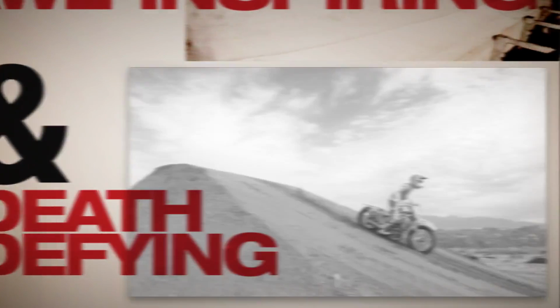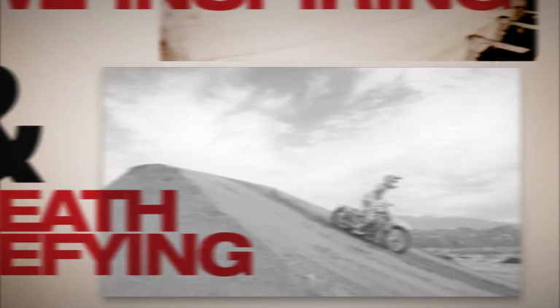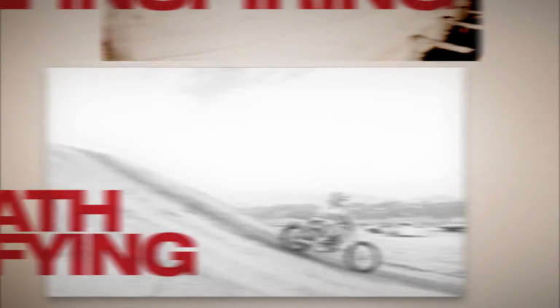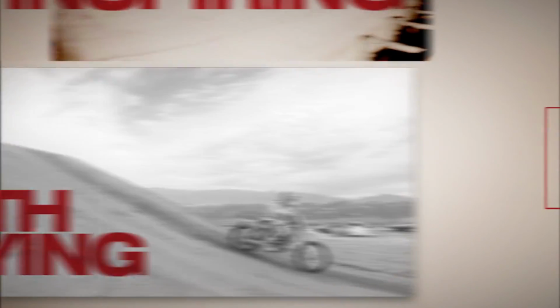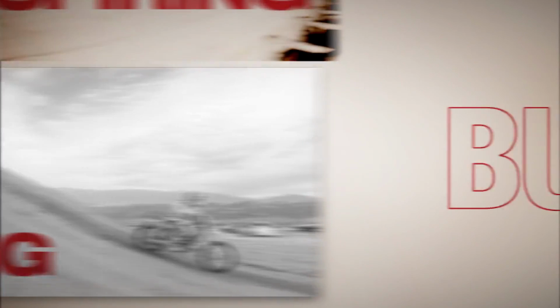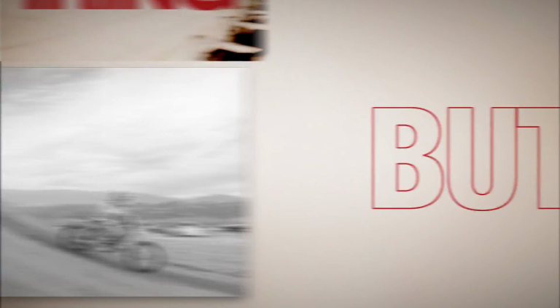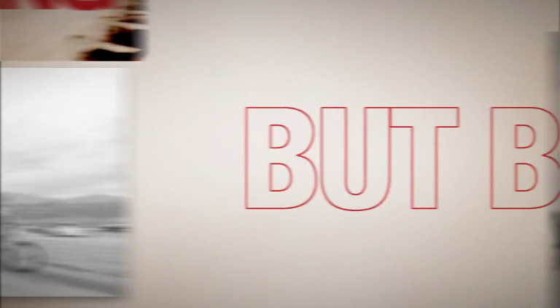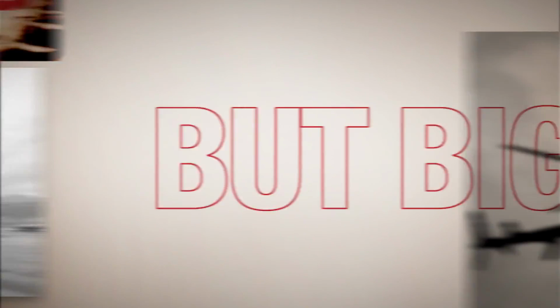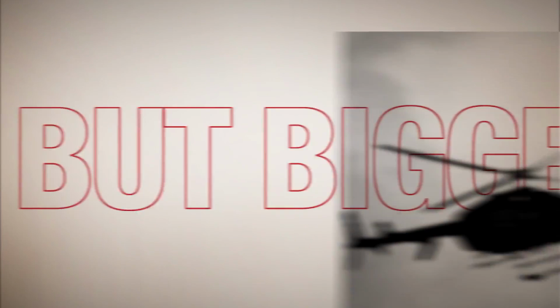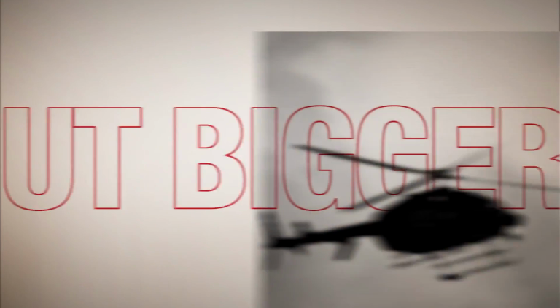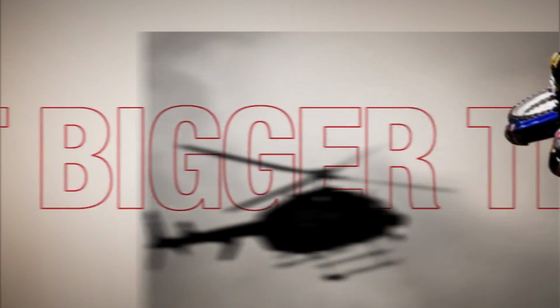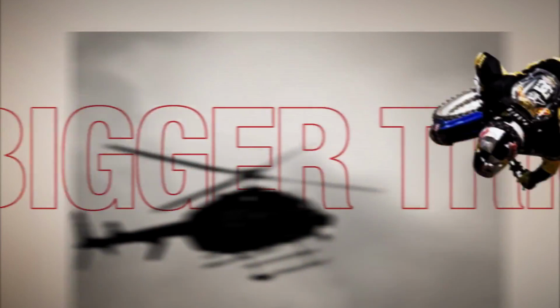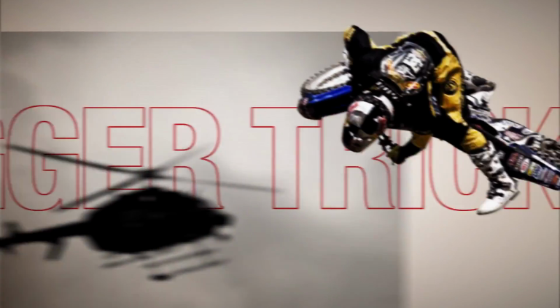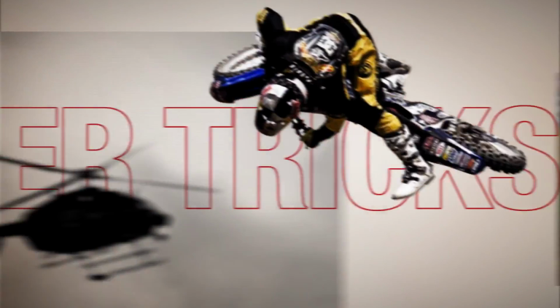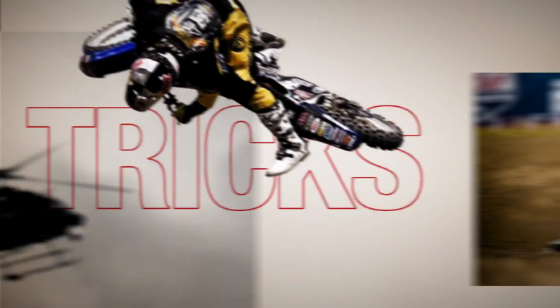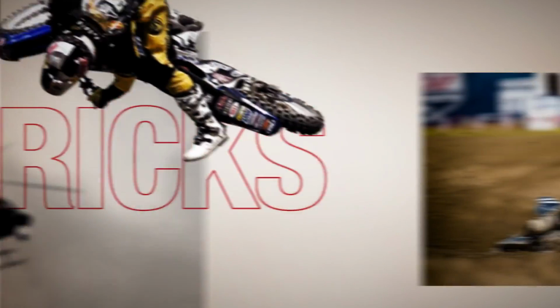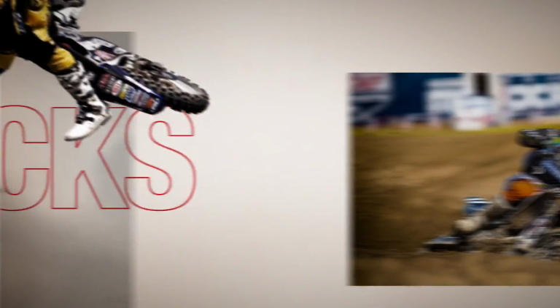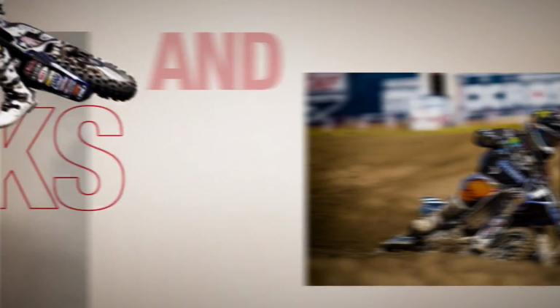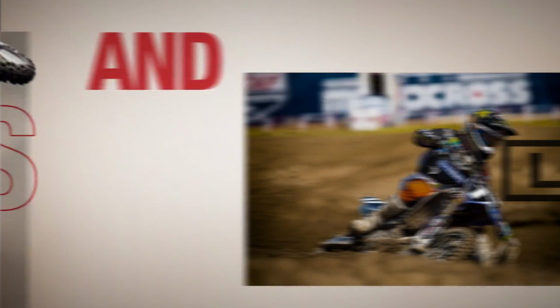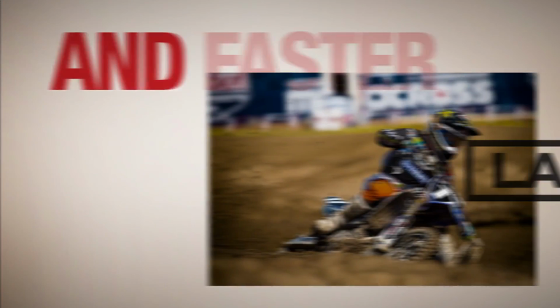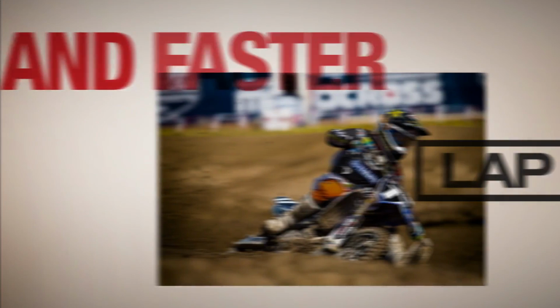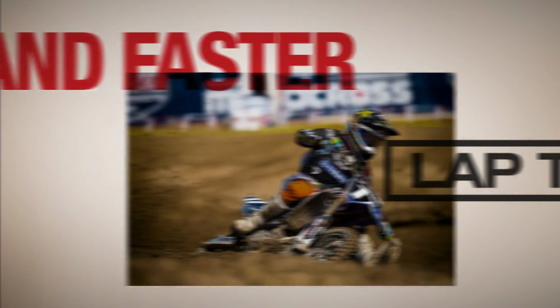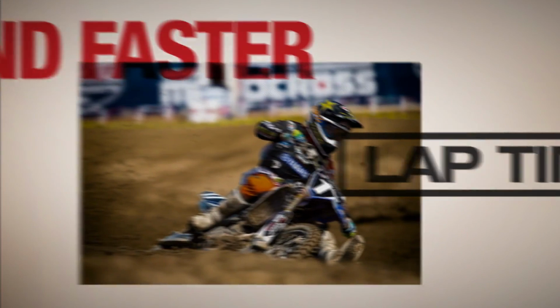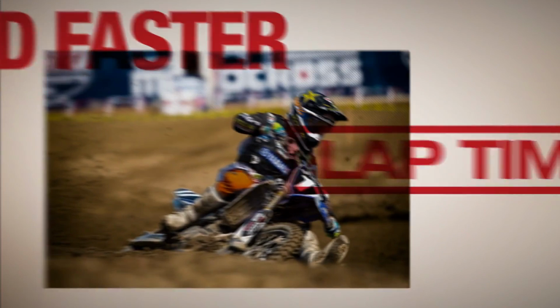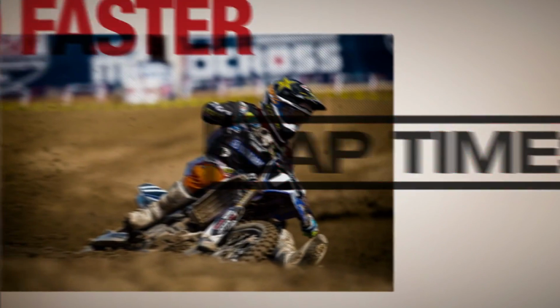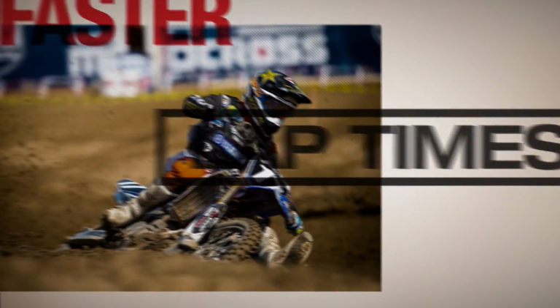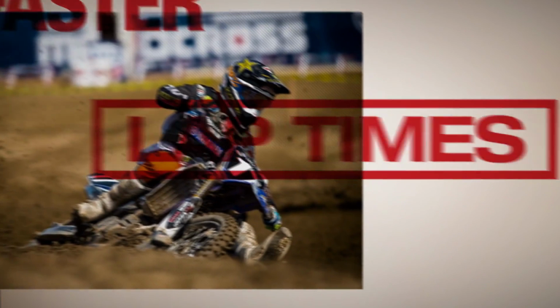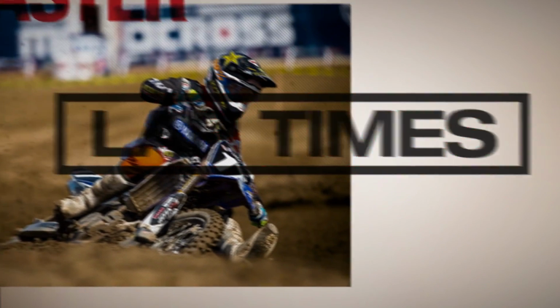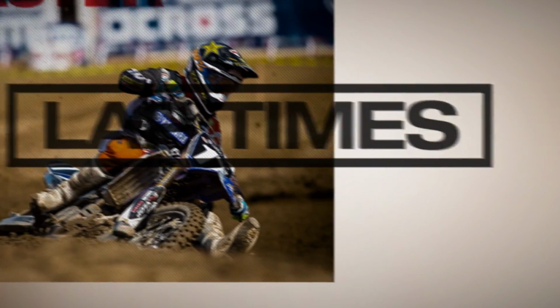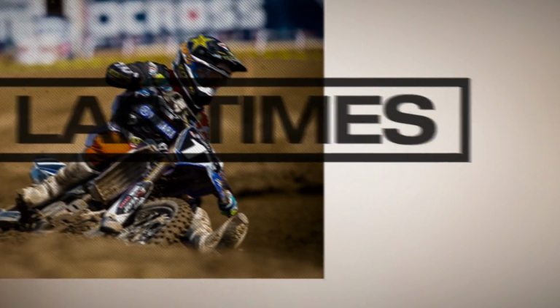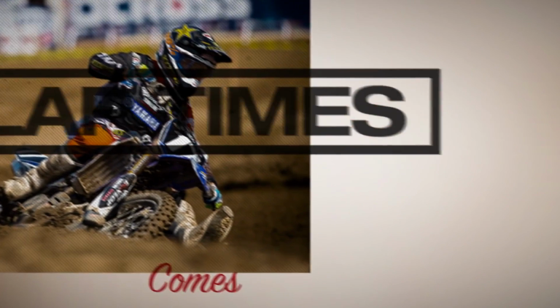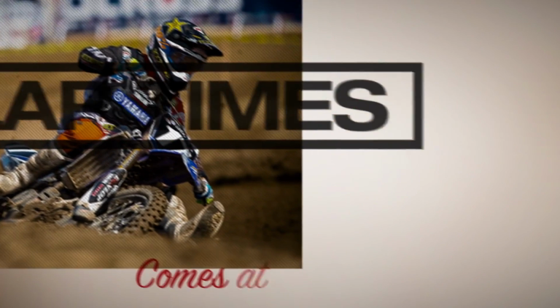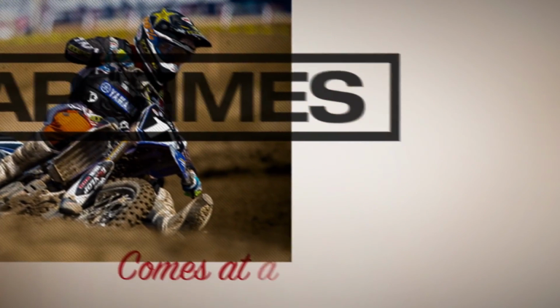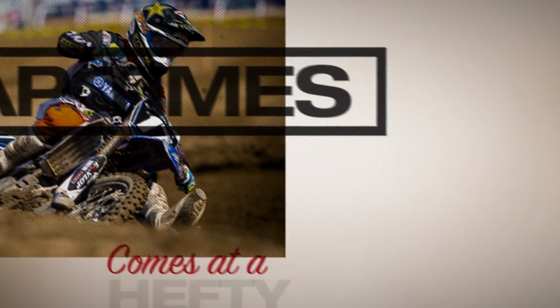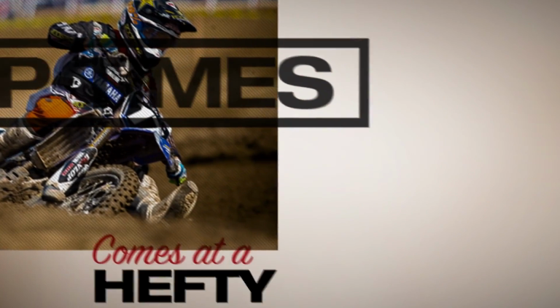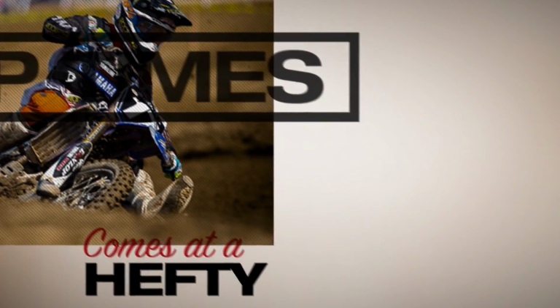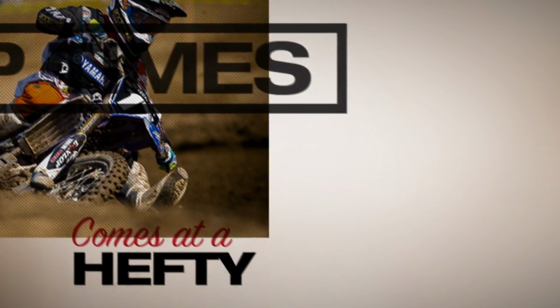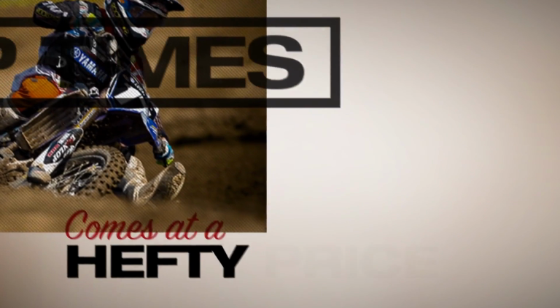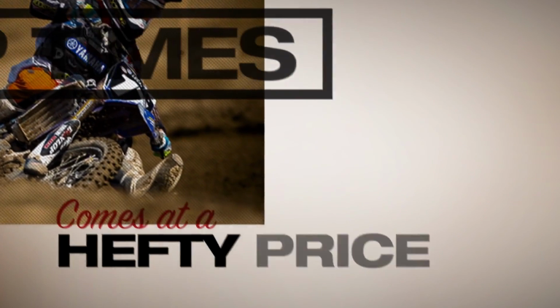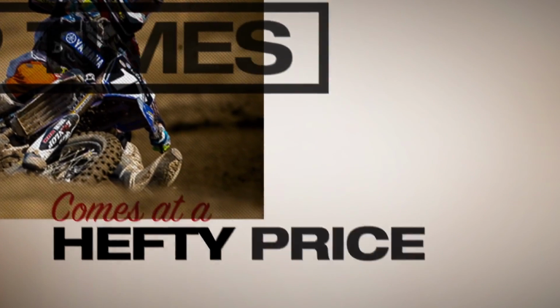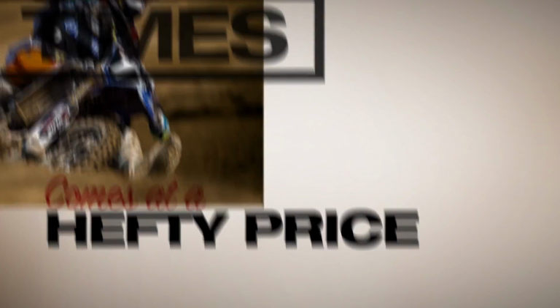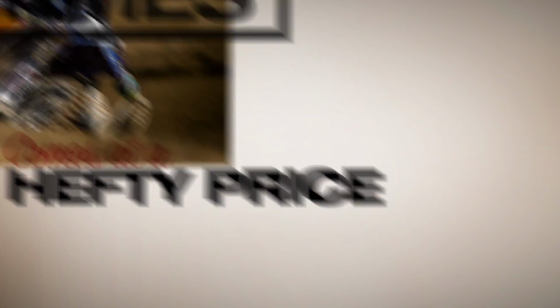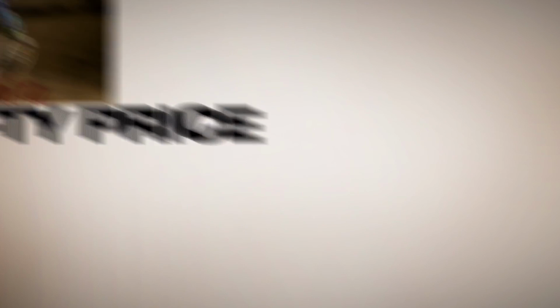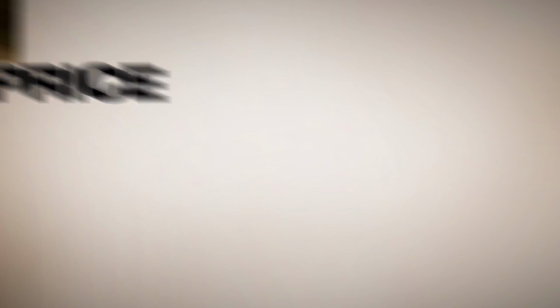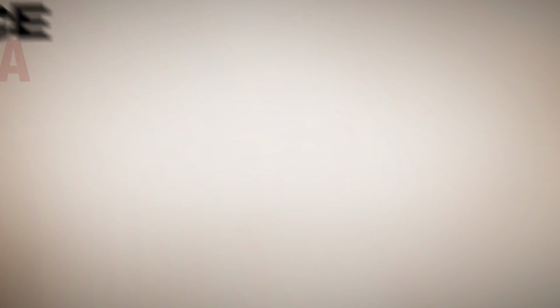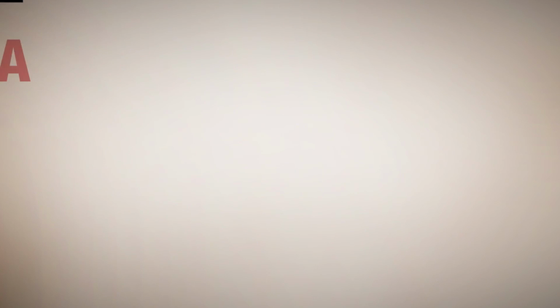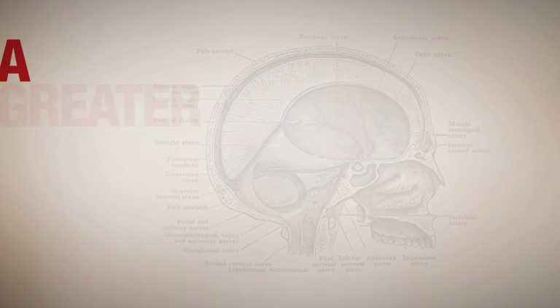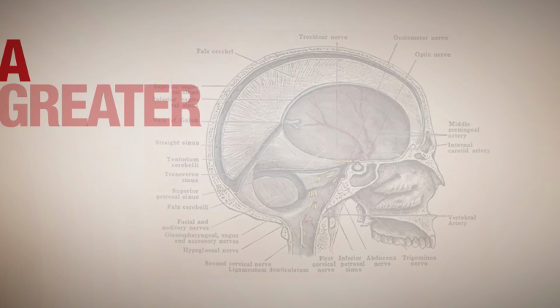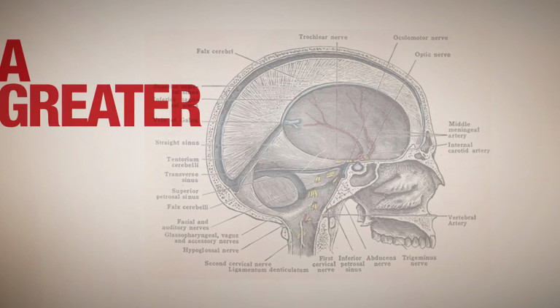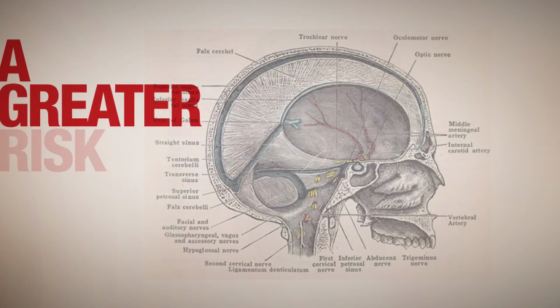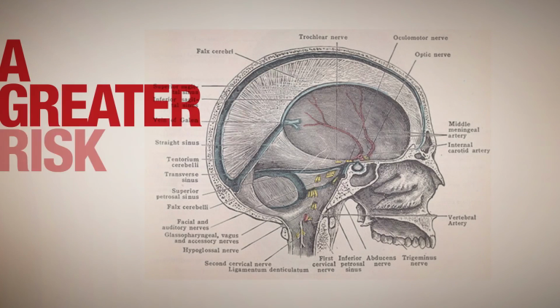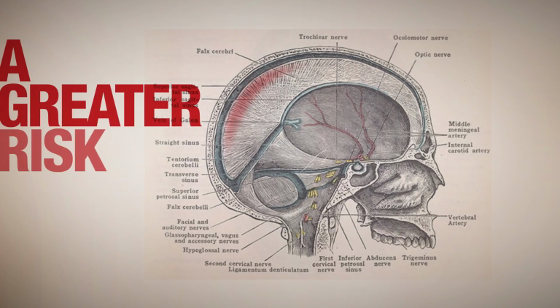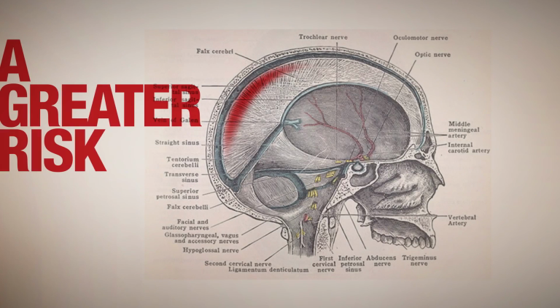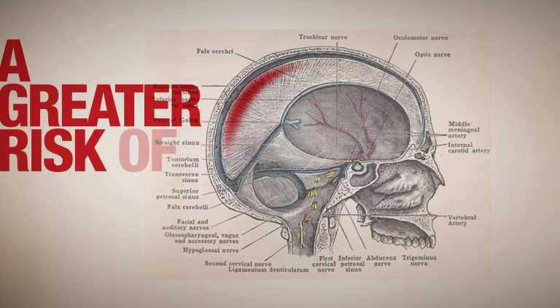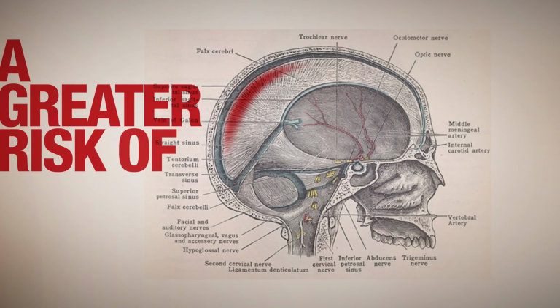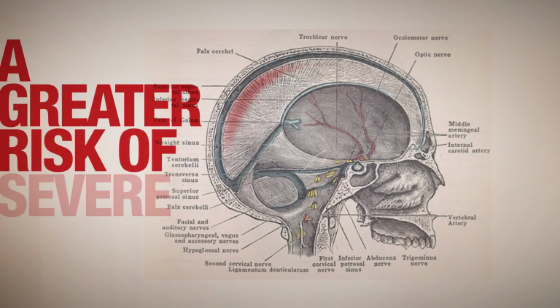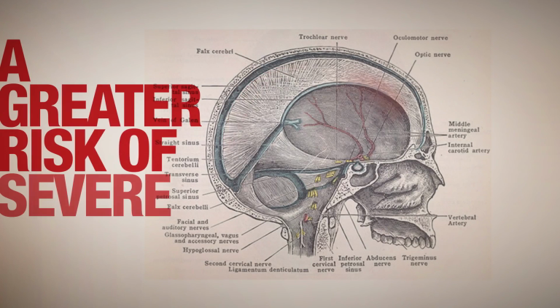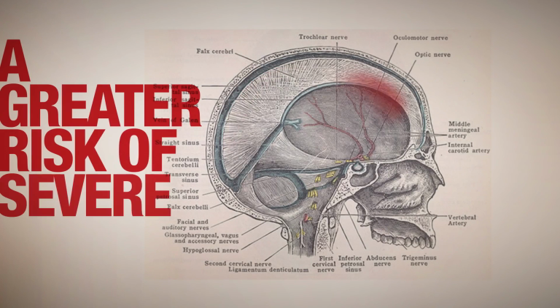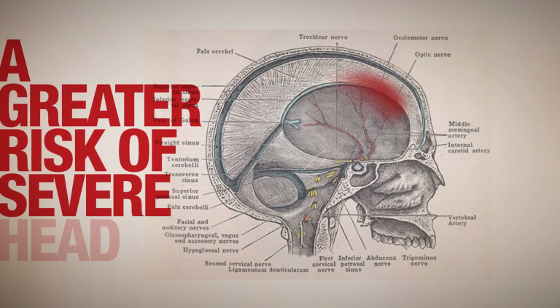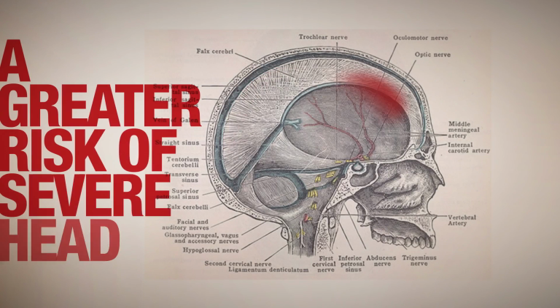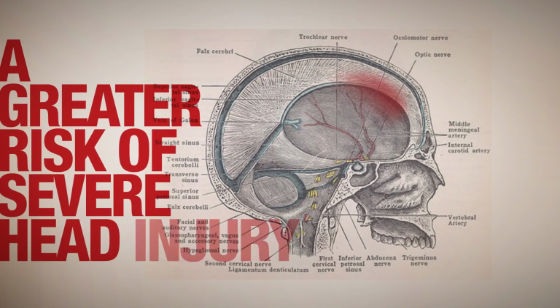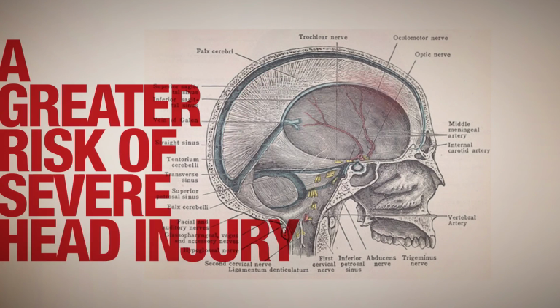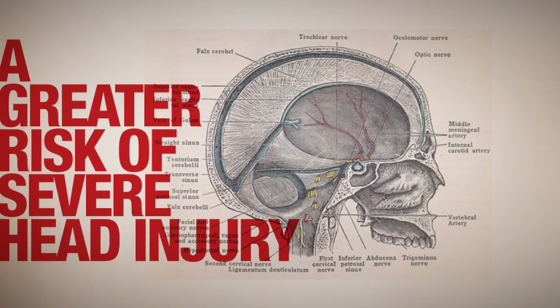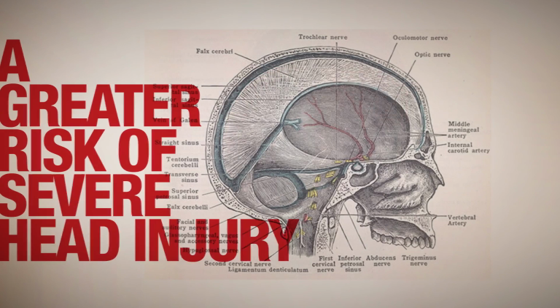But this pursuit of bigger tricks and faster lap times comes at a hefty price — a greater risk of severe head injury.